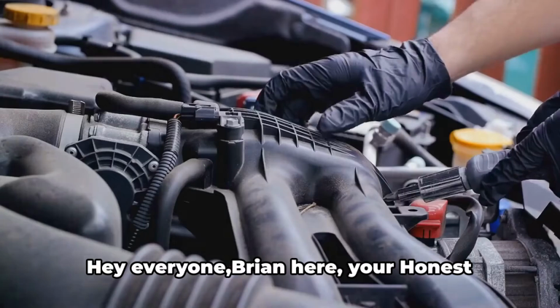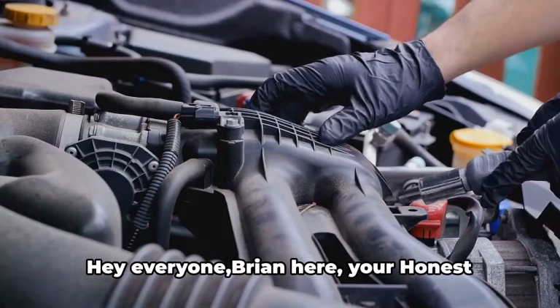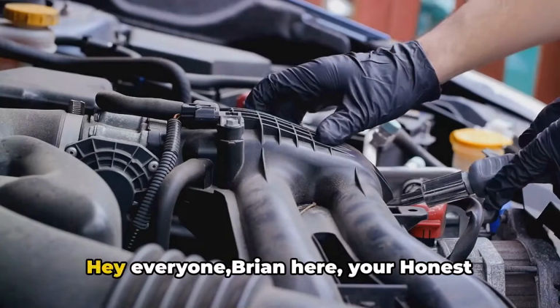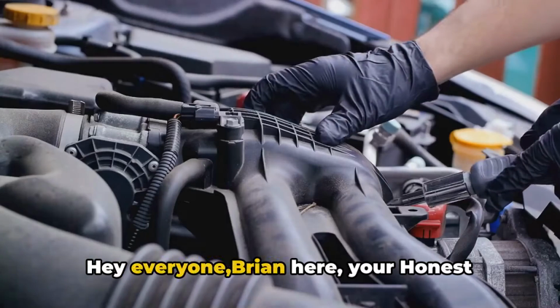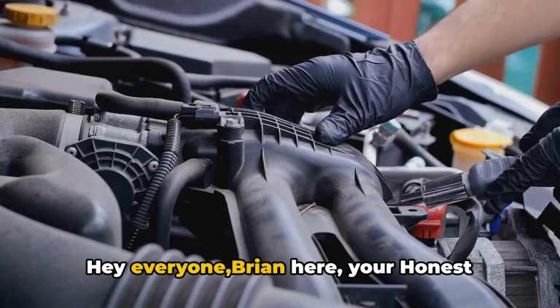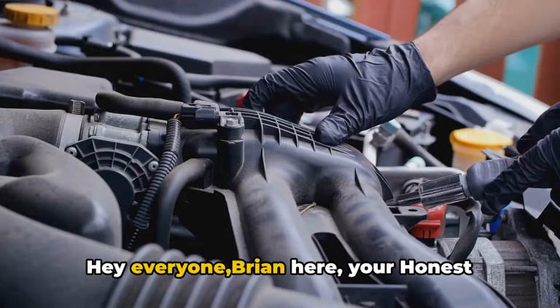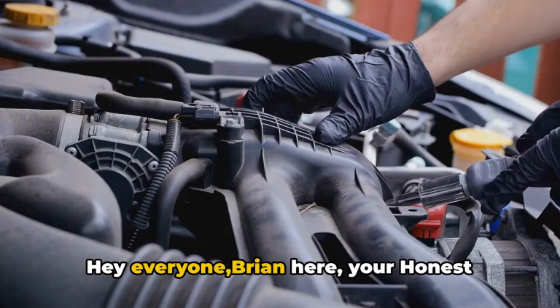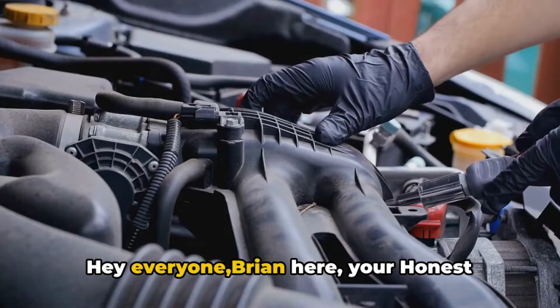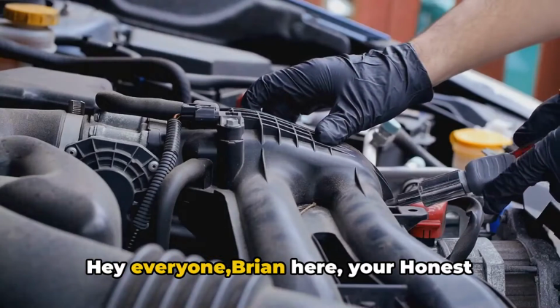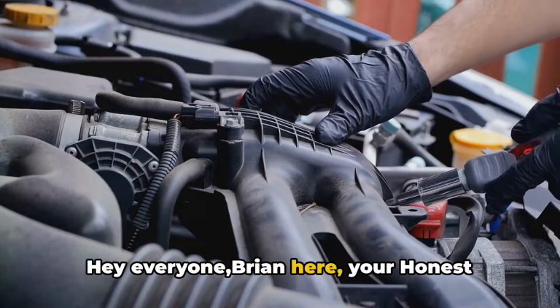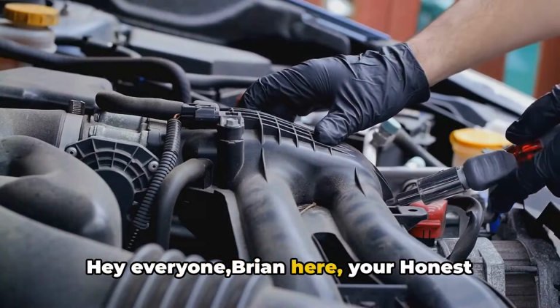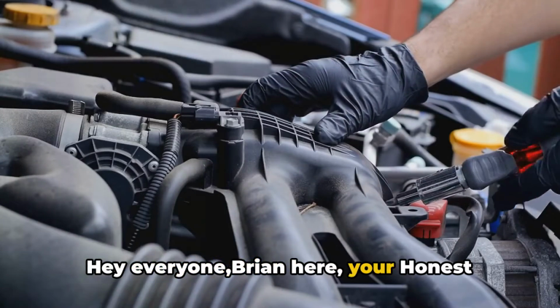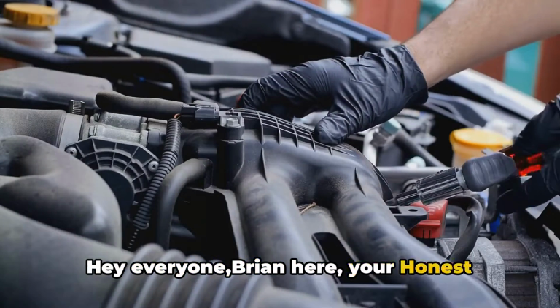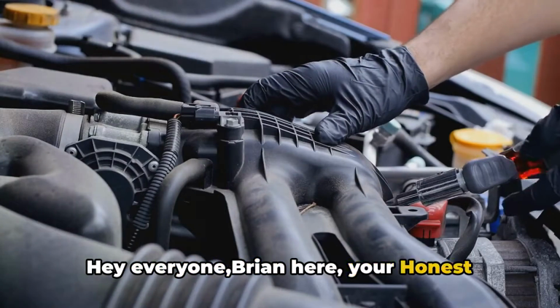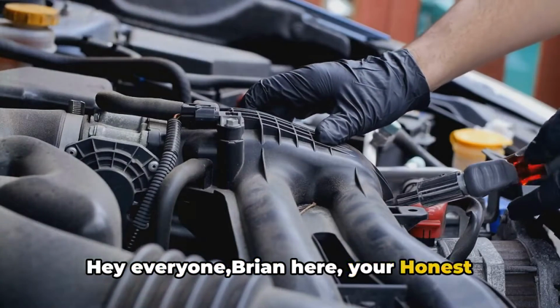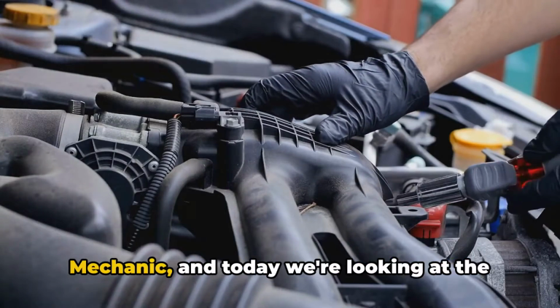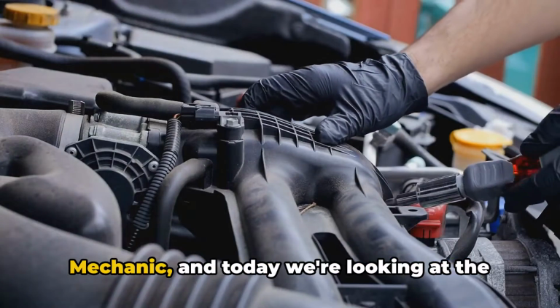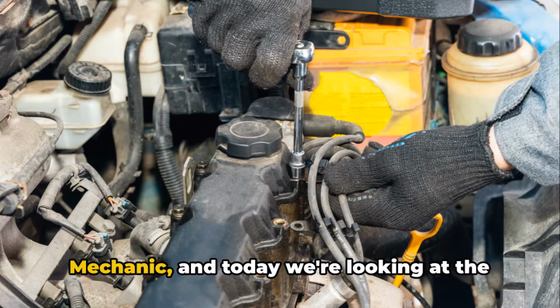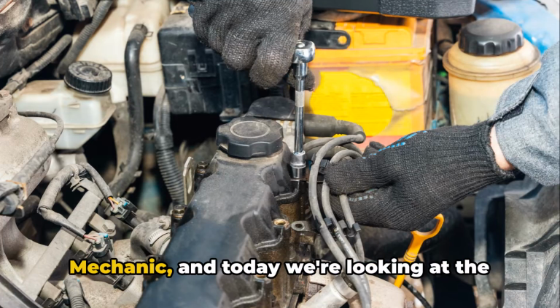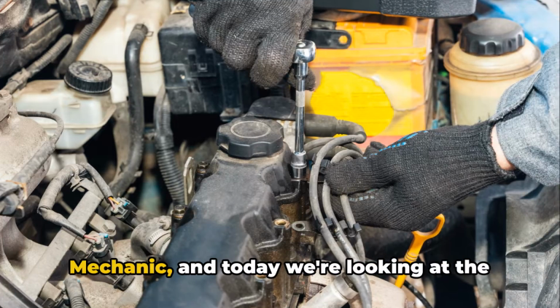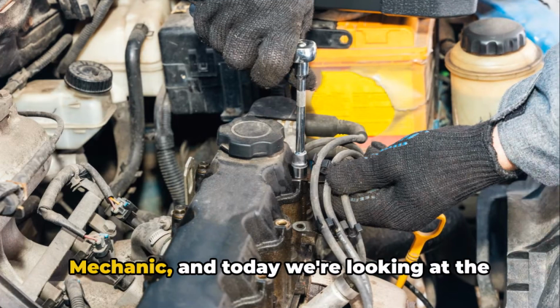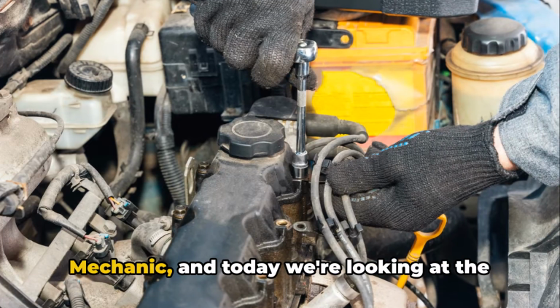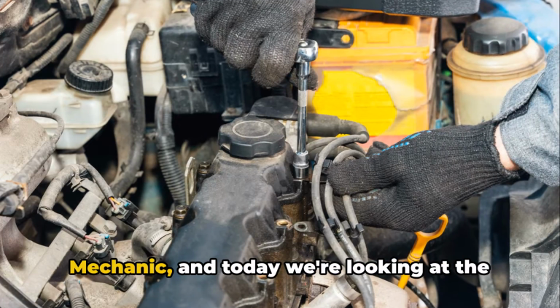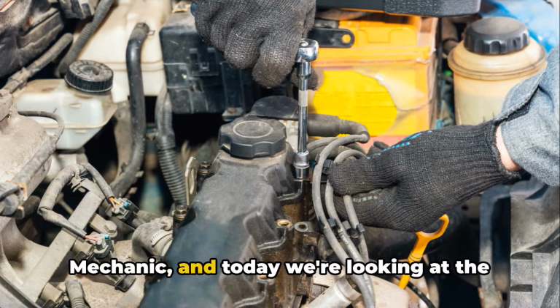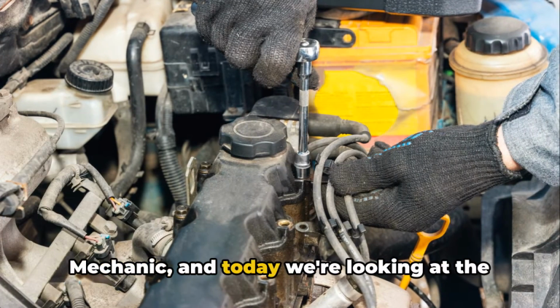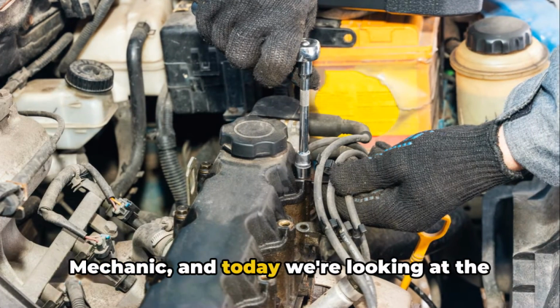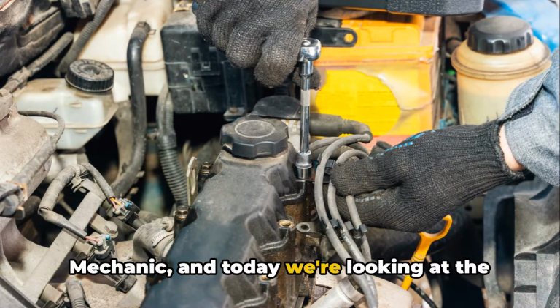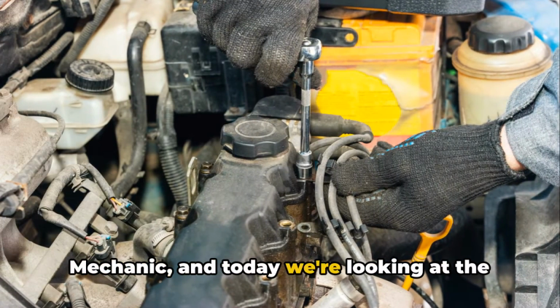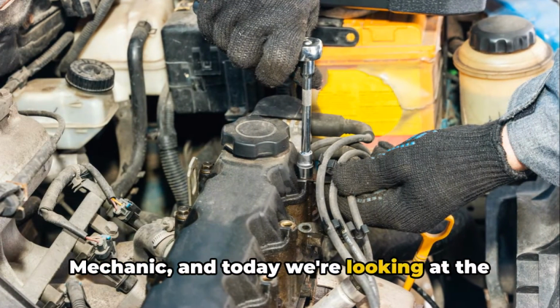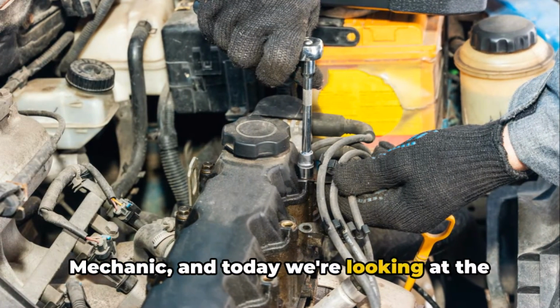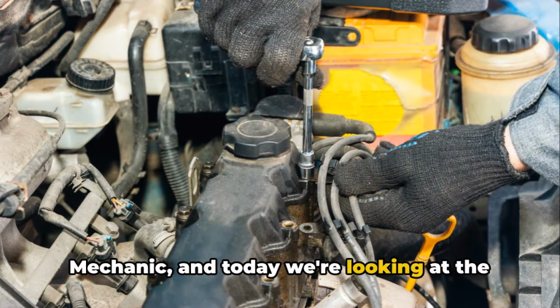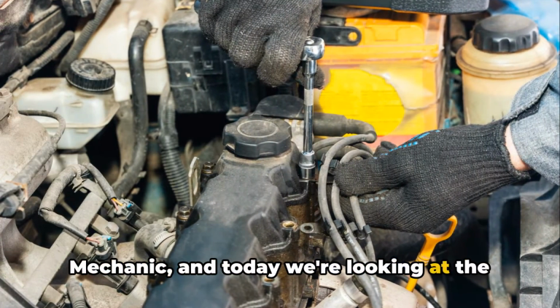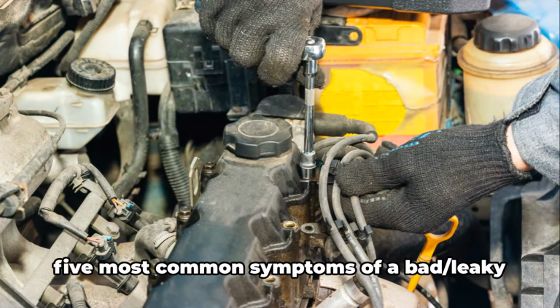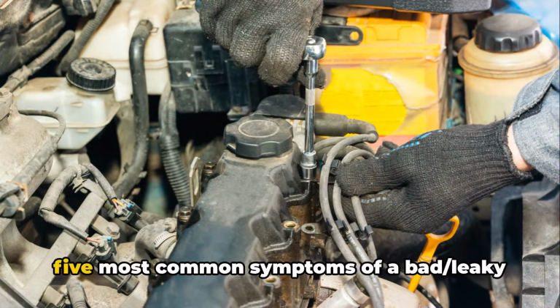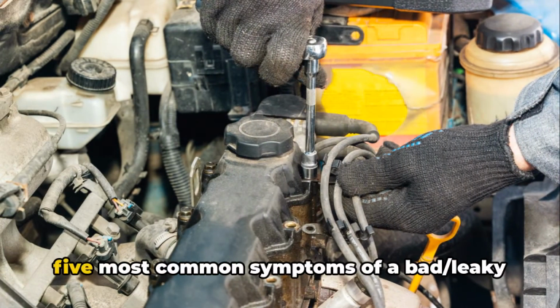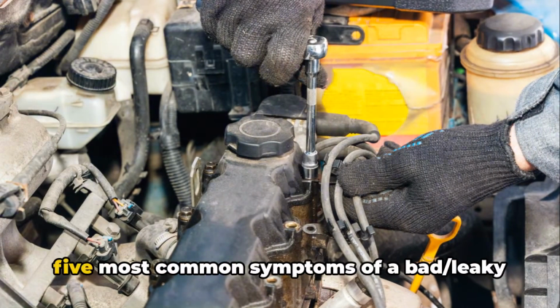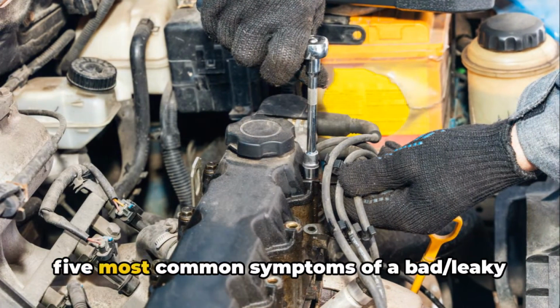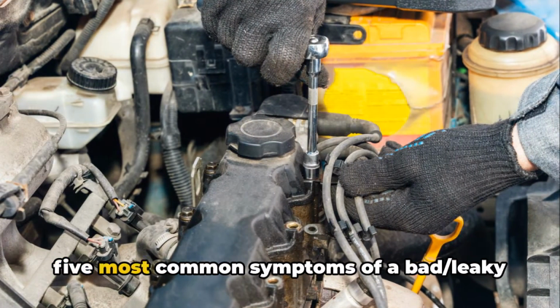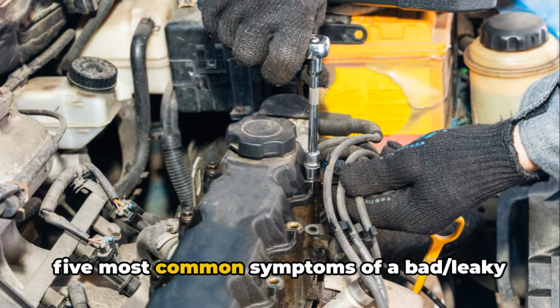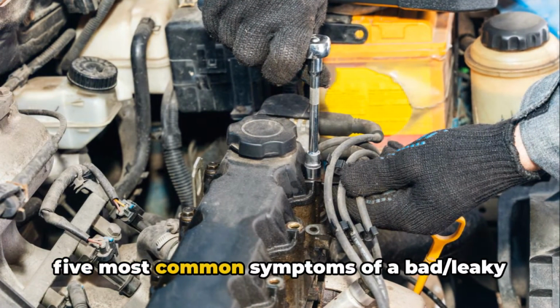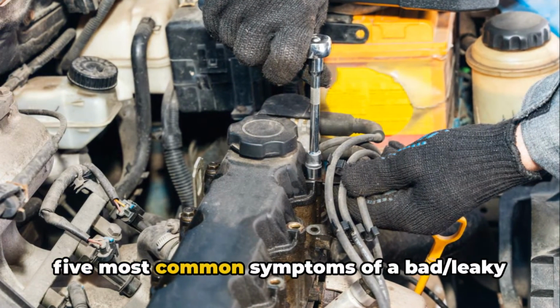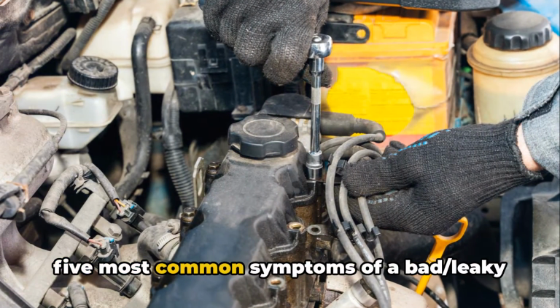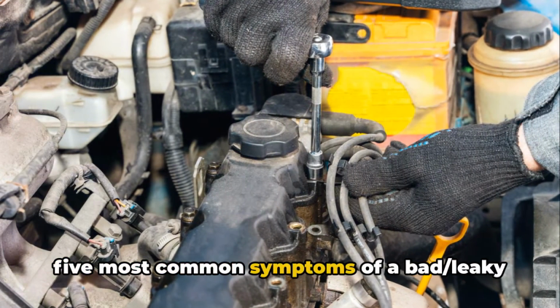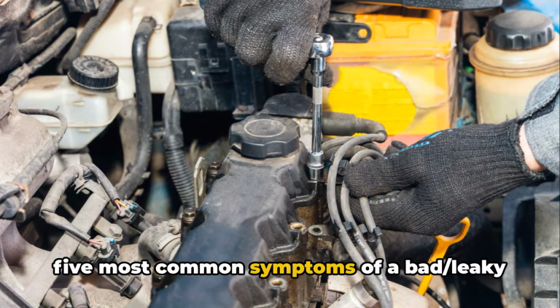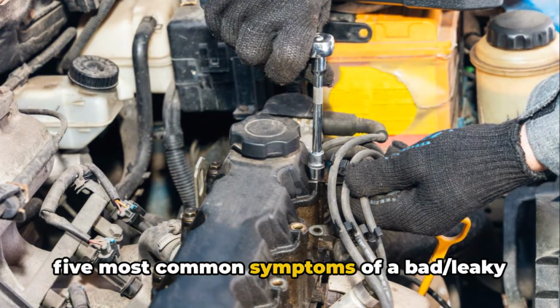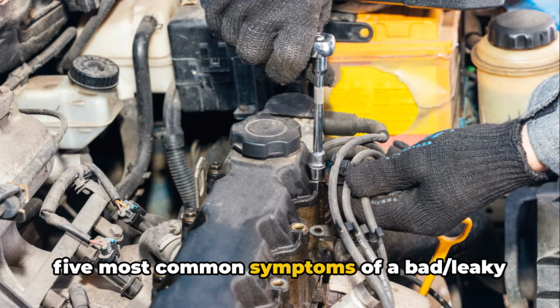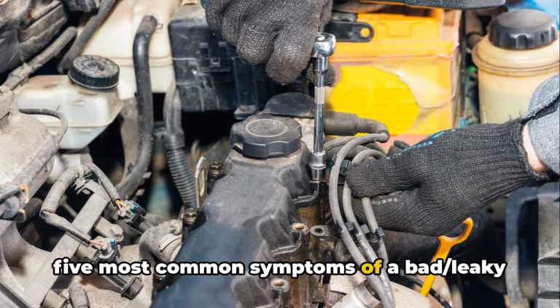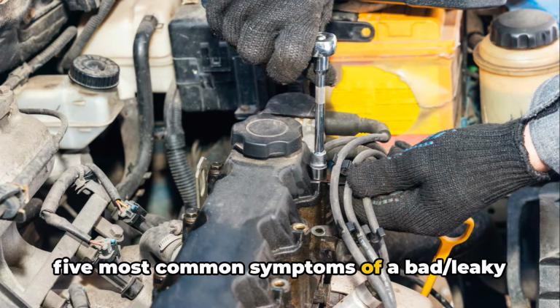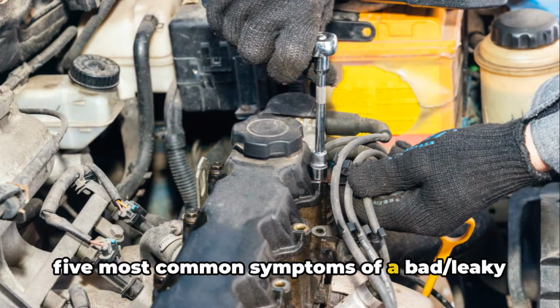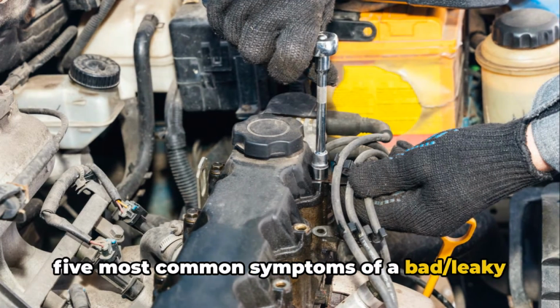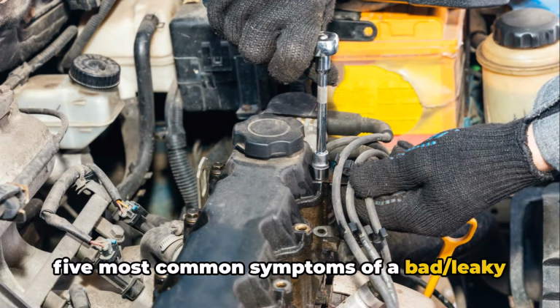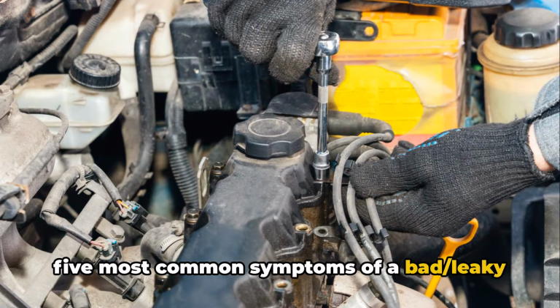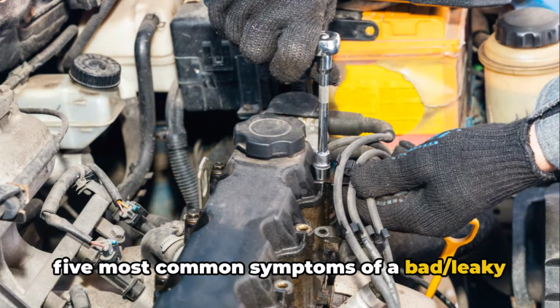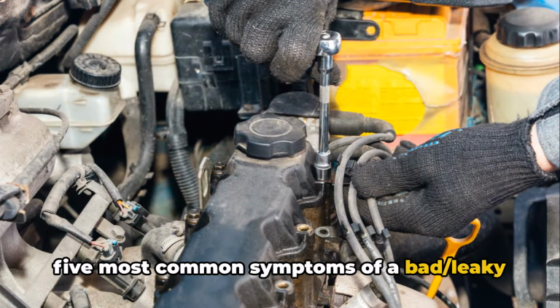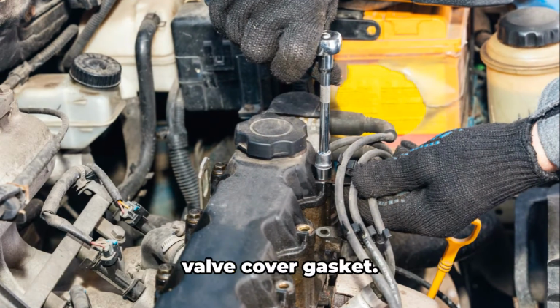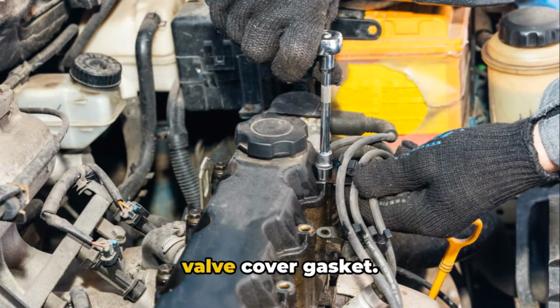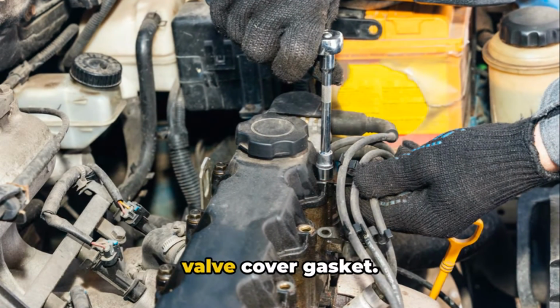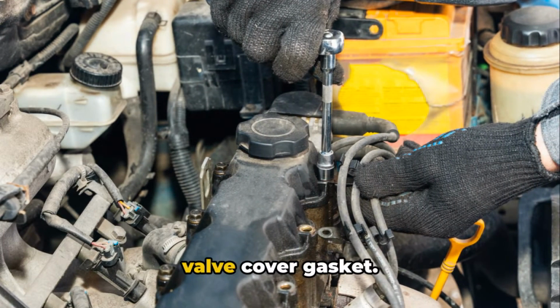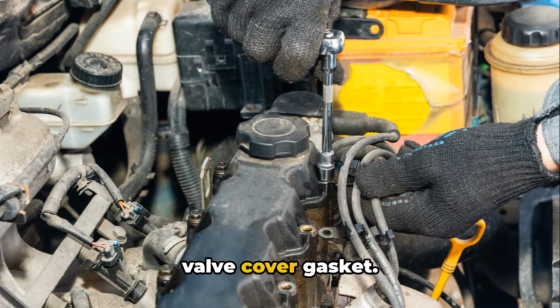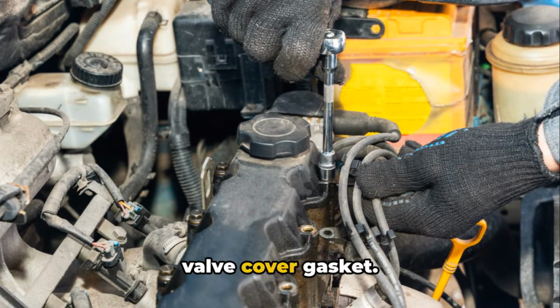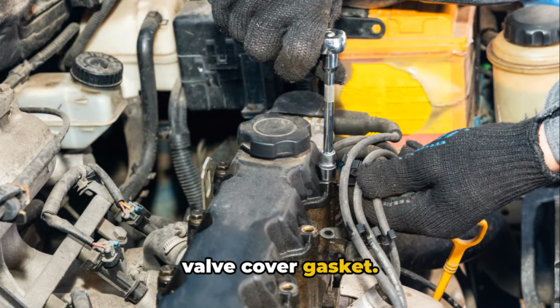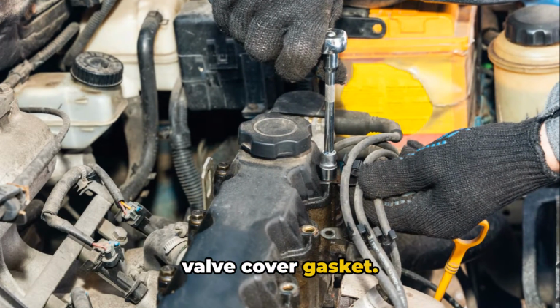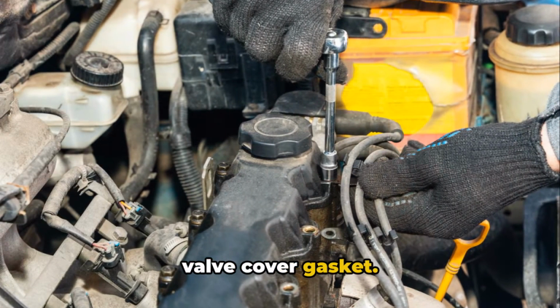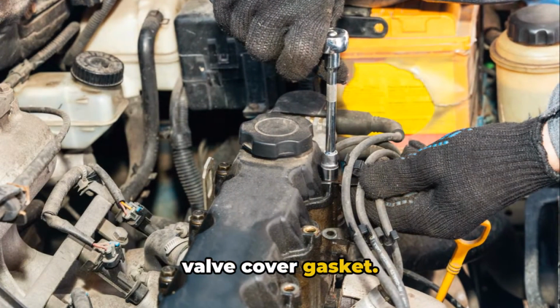Hey everyone, Brian here, your Honest Mechanic, and today we're looking at the five most common symptoms of a bad leaky valve cover gasket.